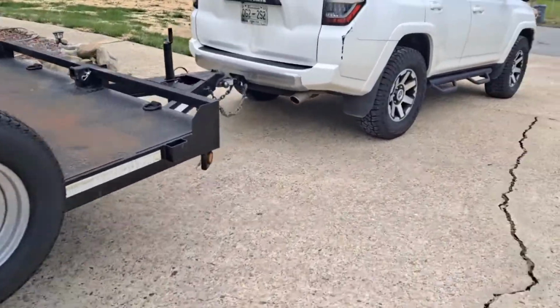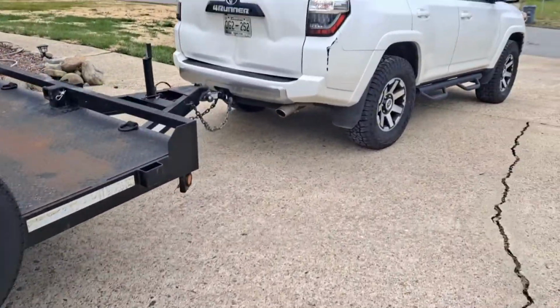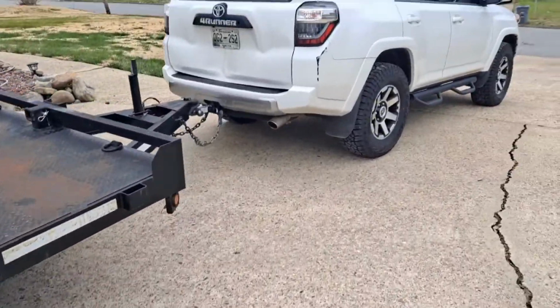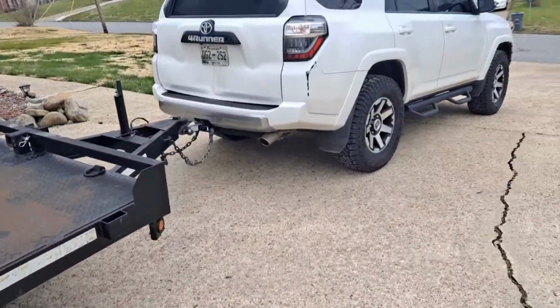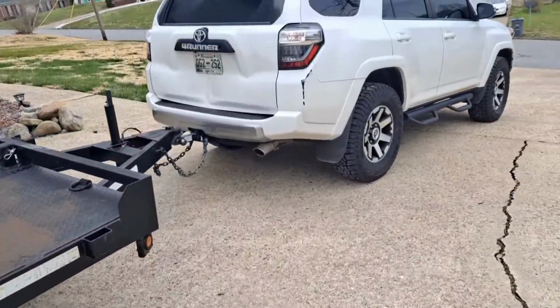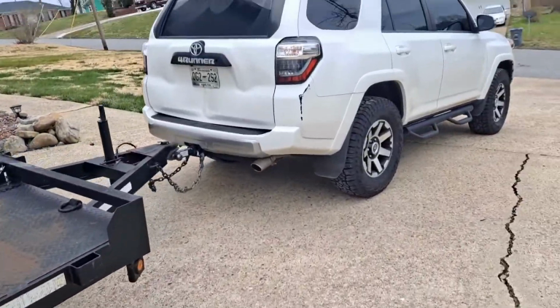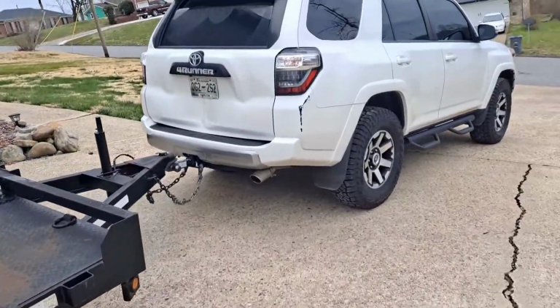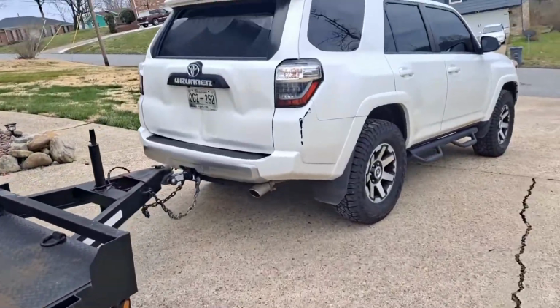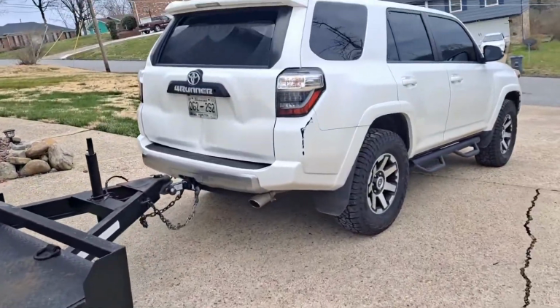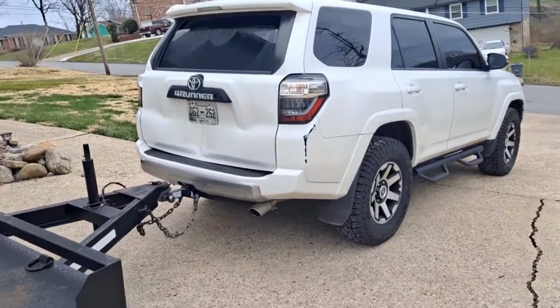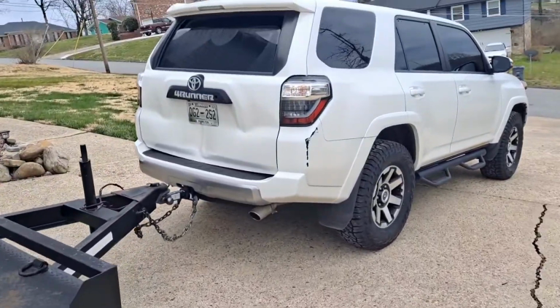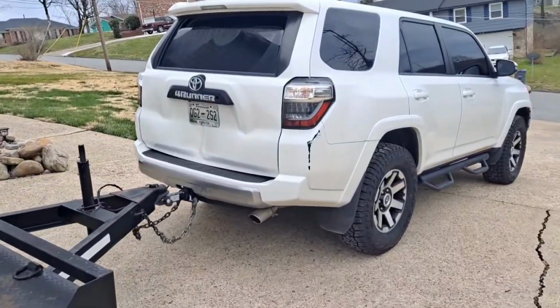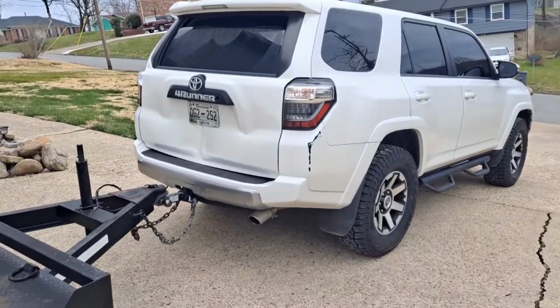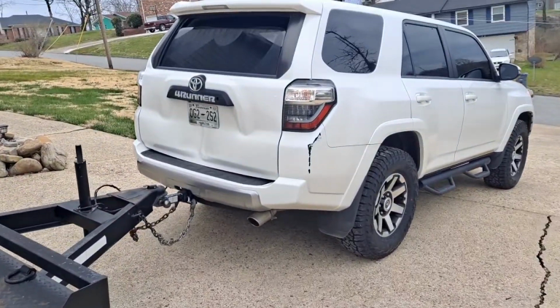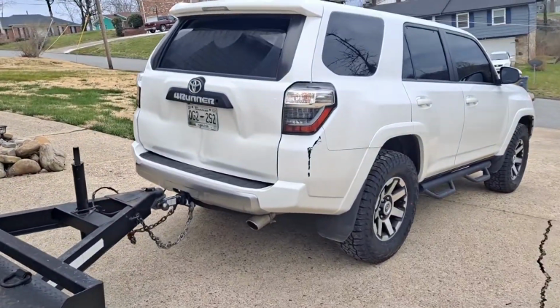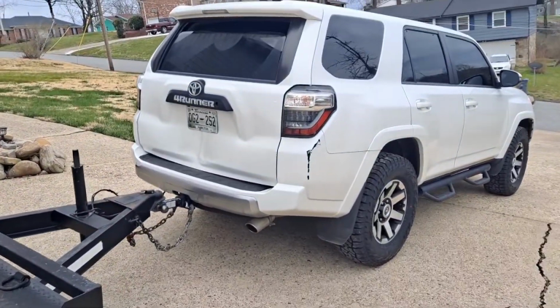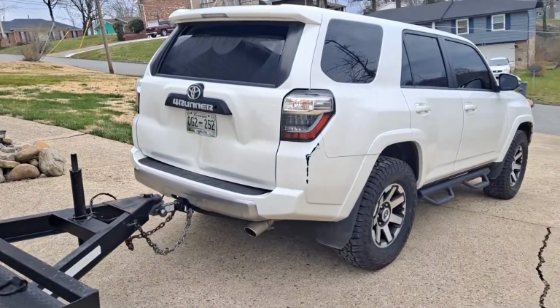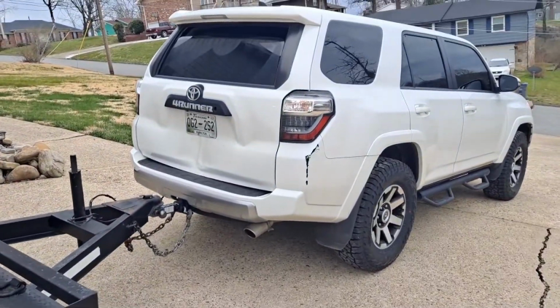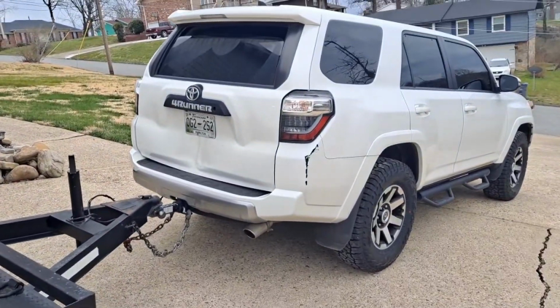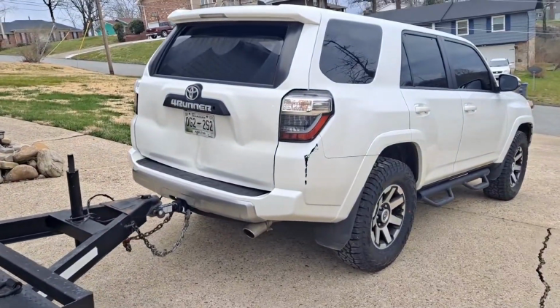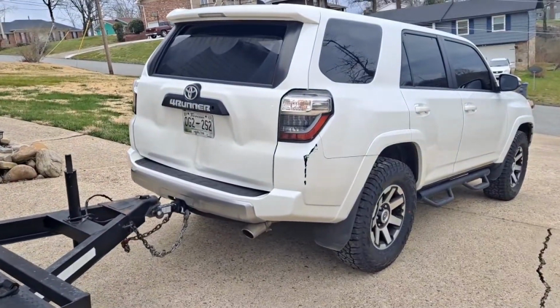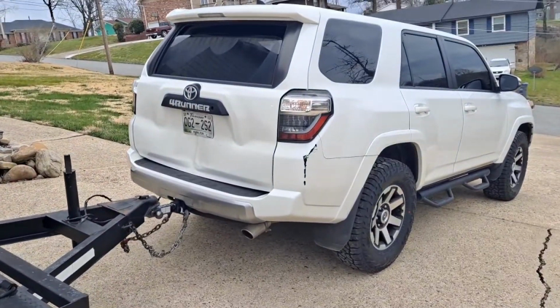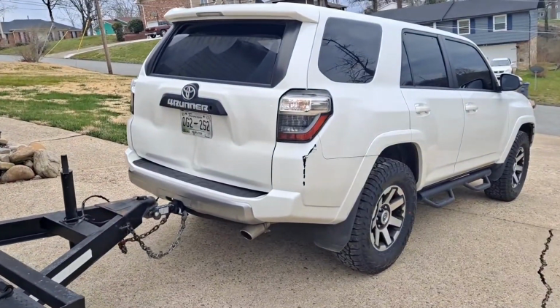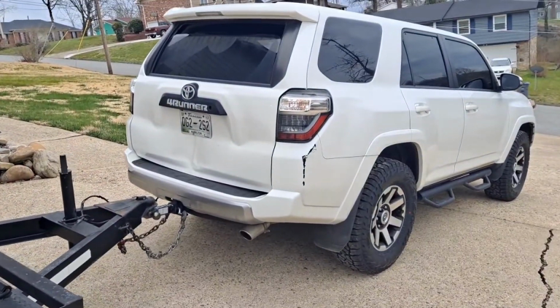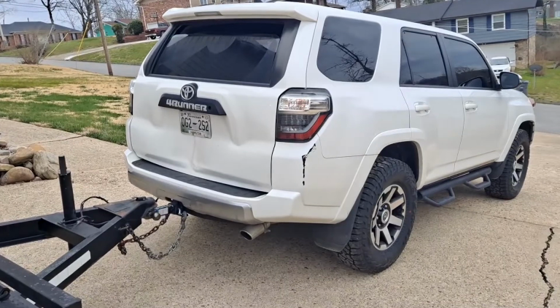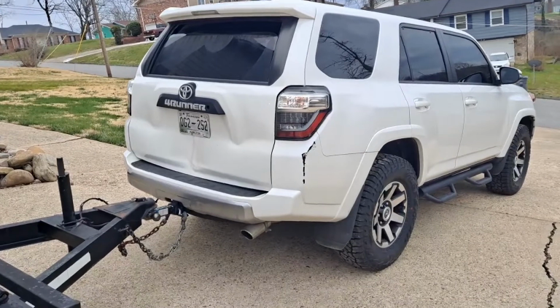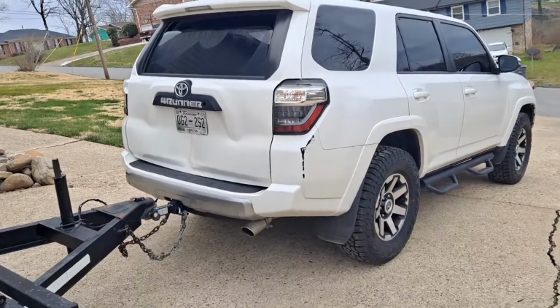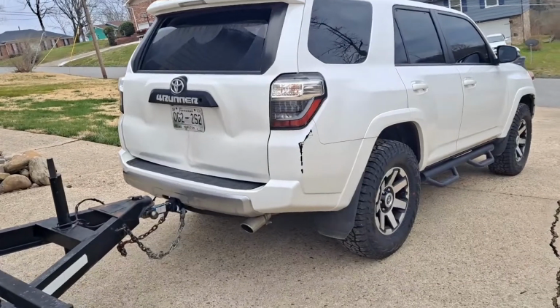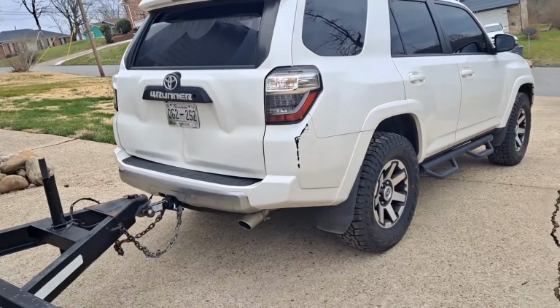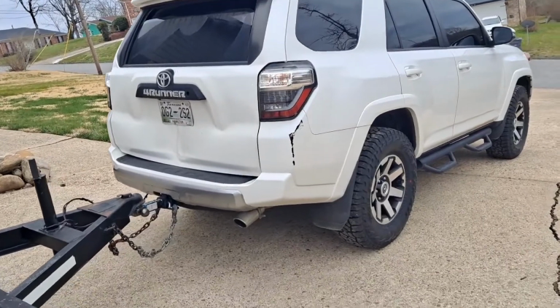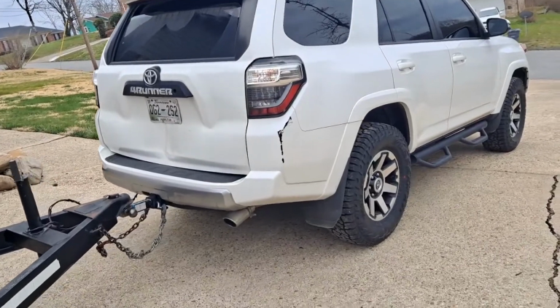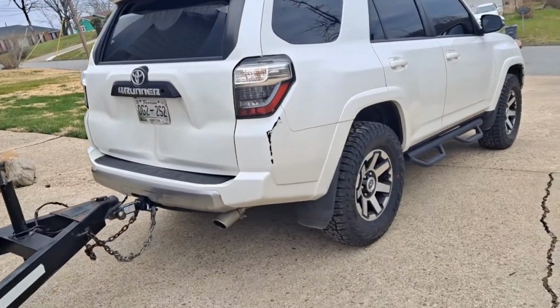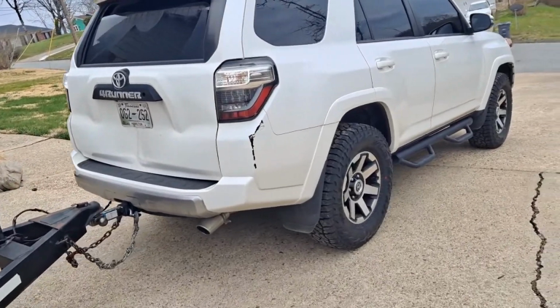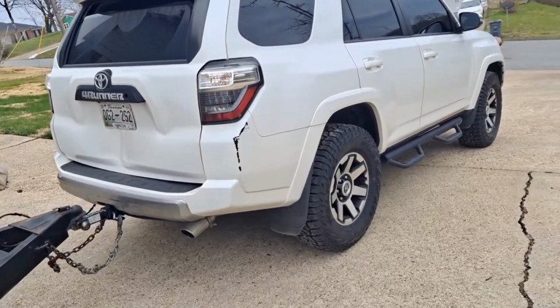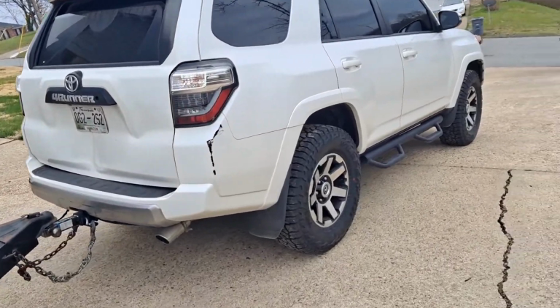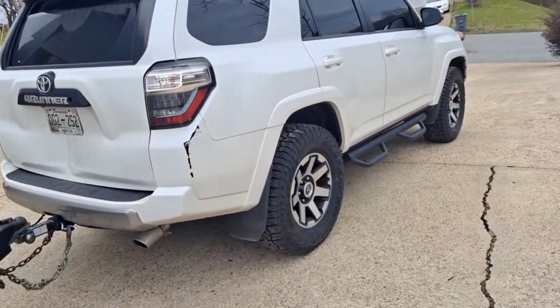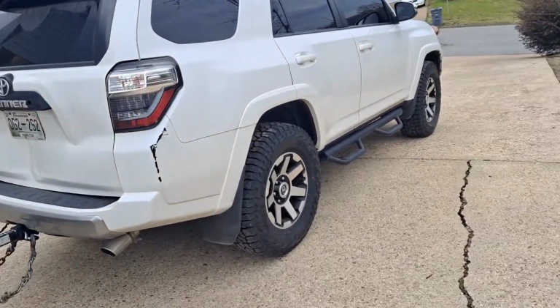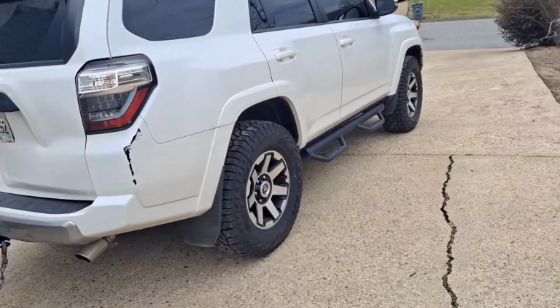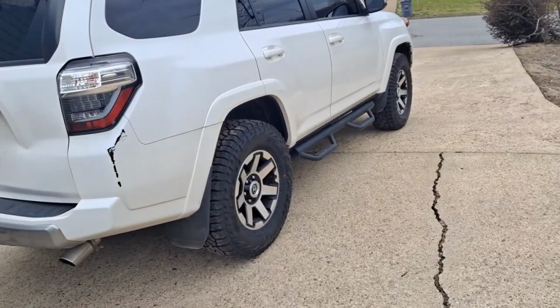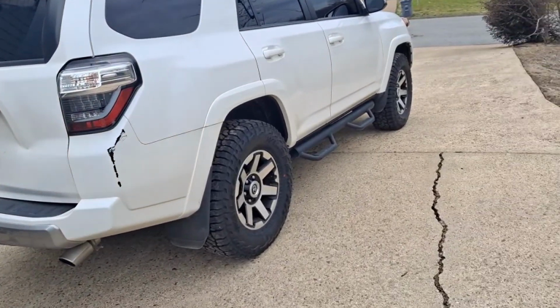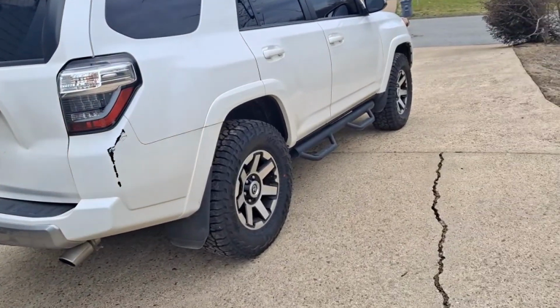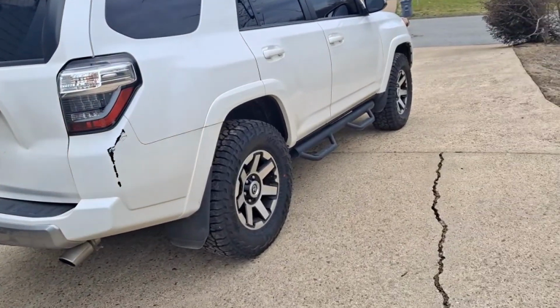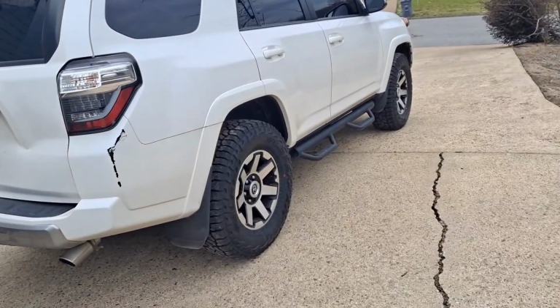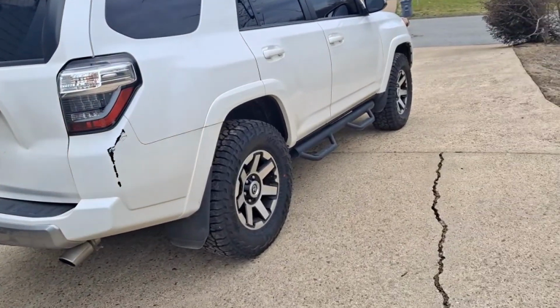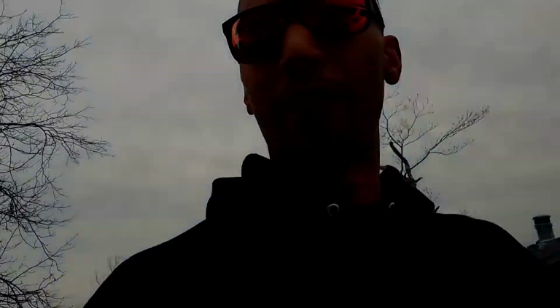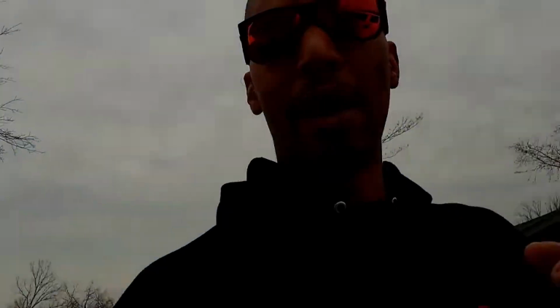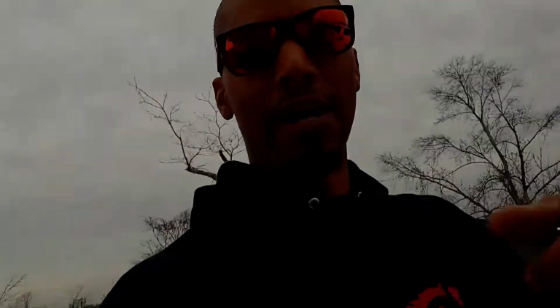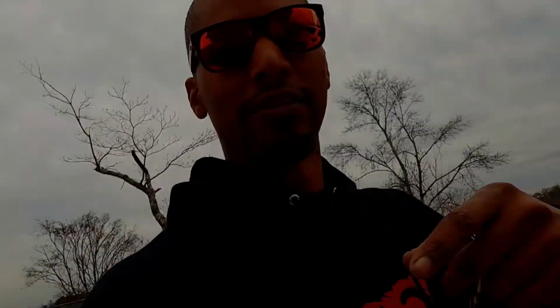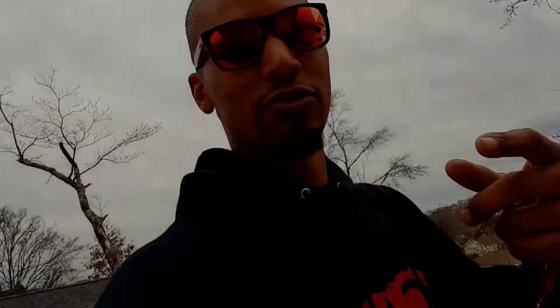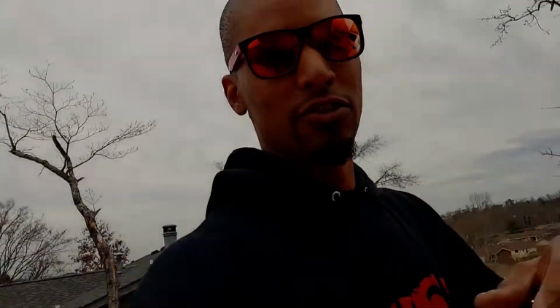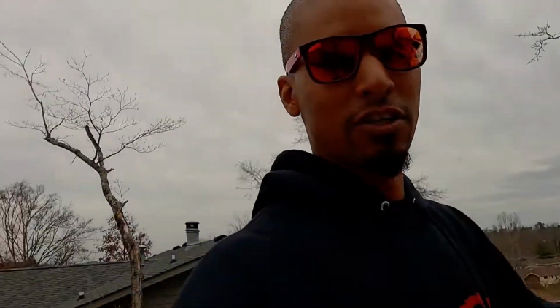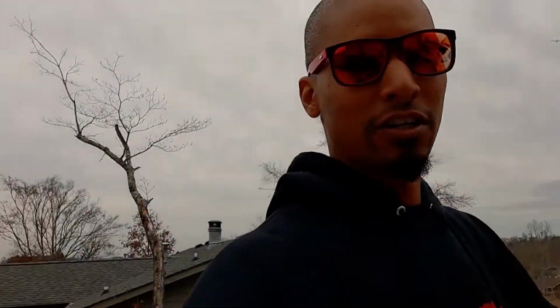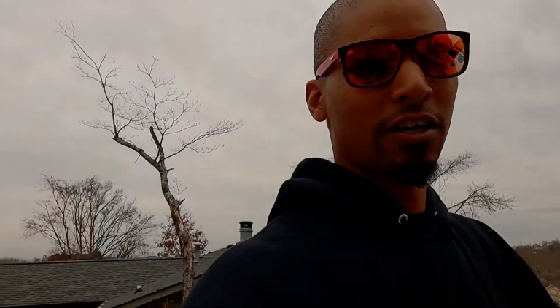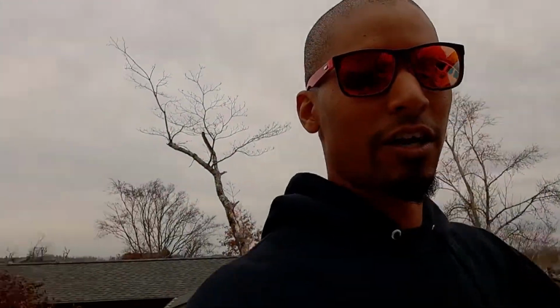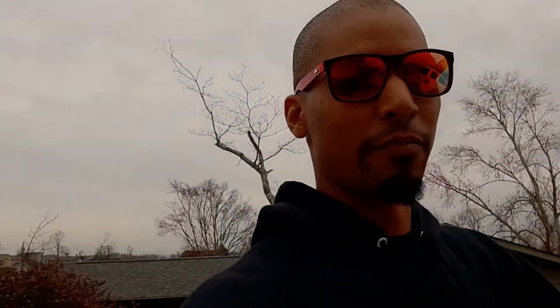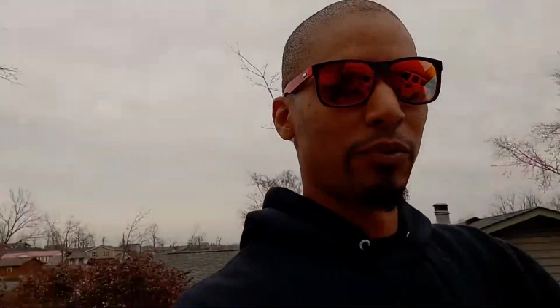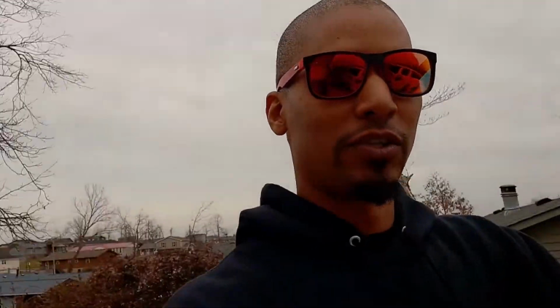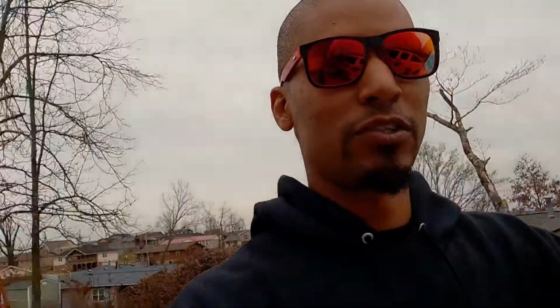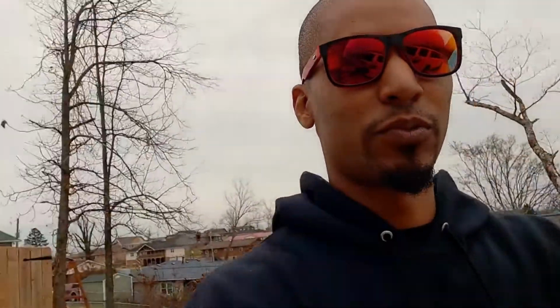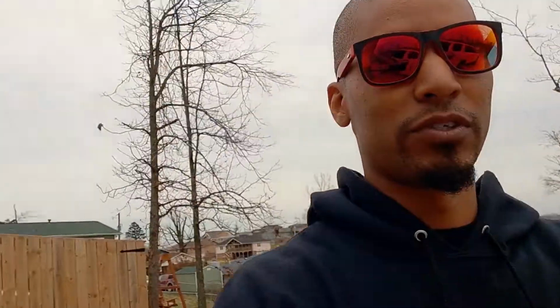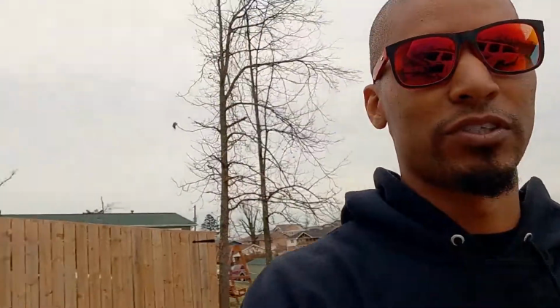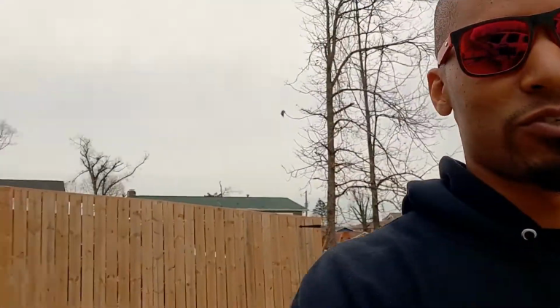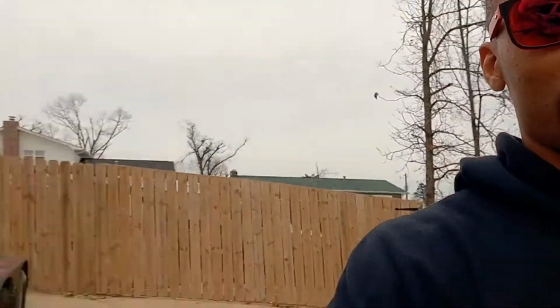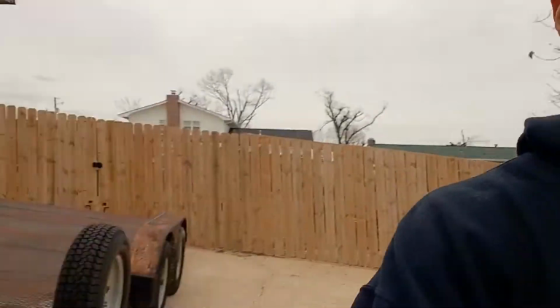On the way back, we will switch everything up. We will put the trailer behind the truck and put this one on the trailer.